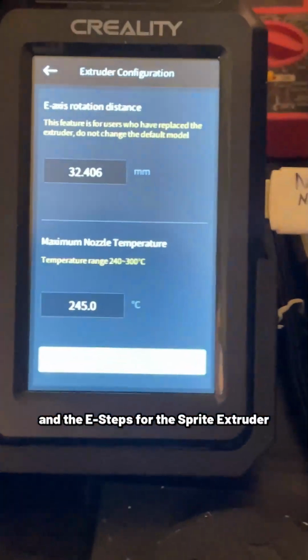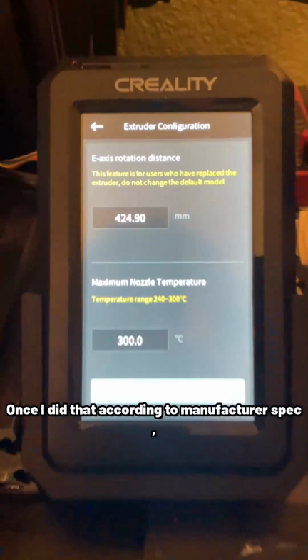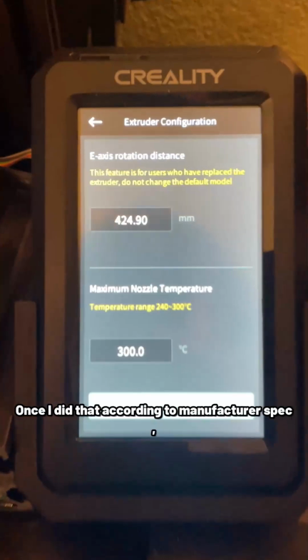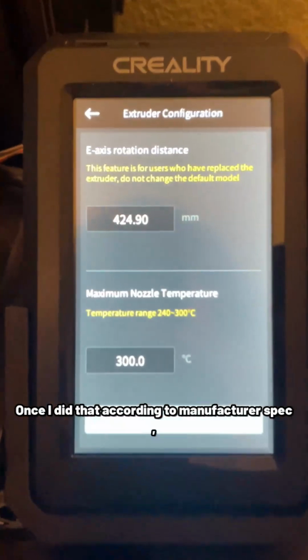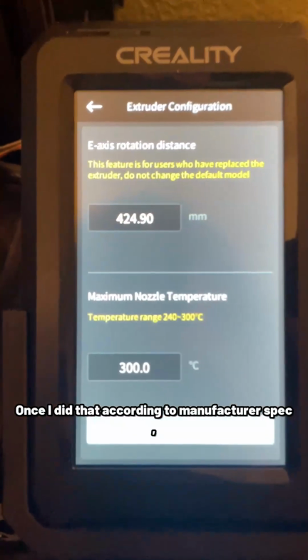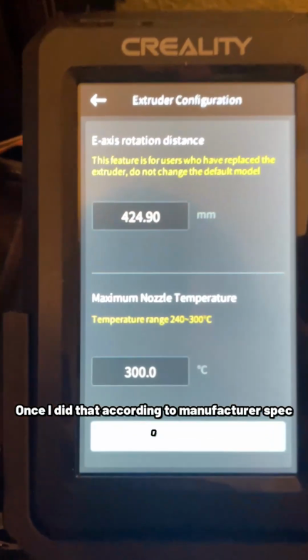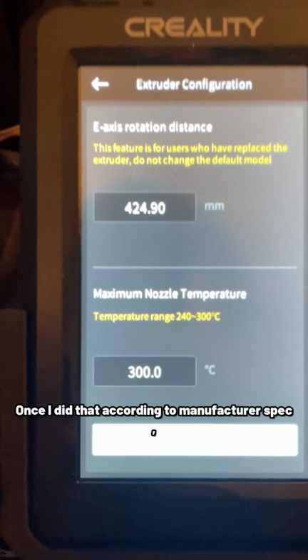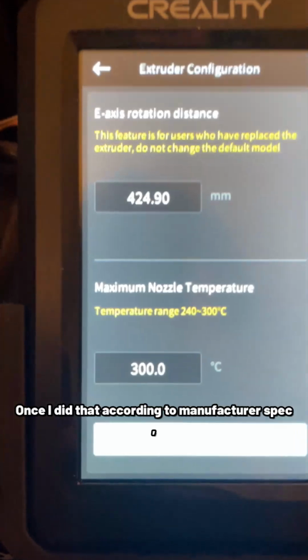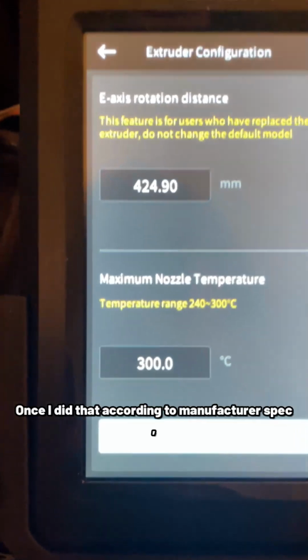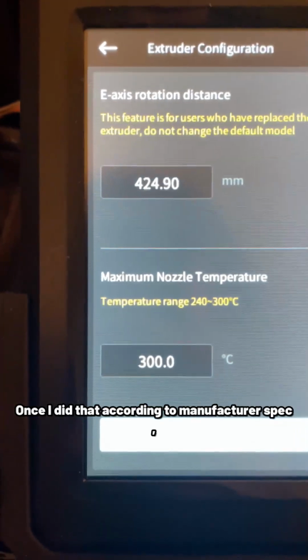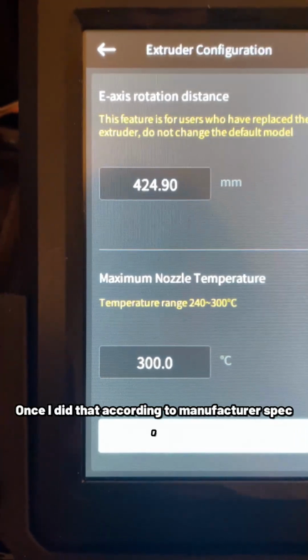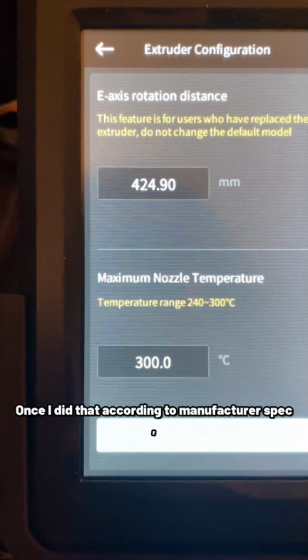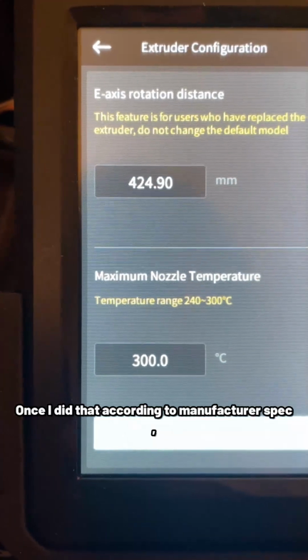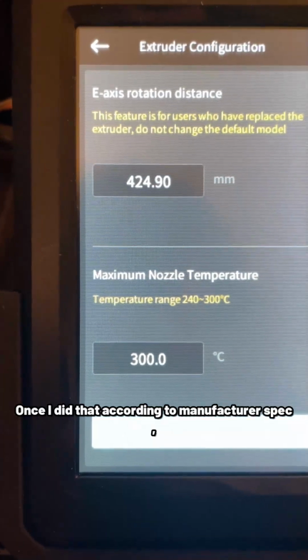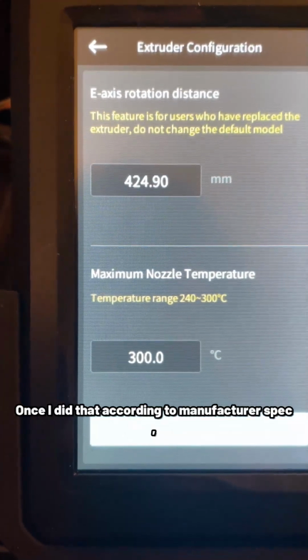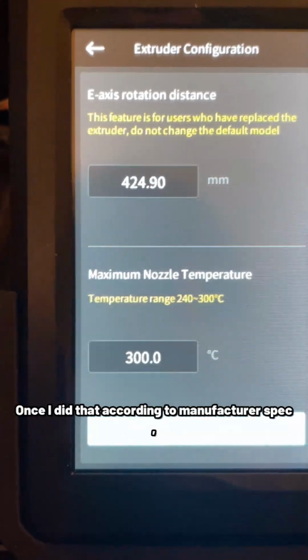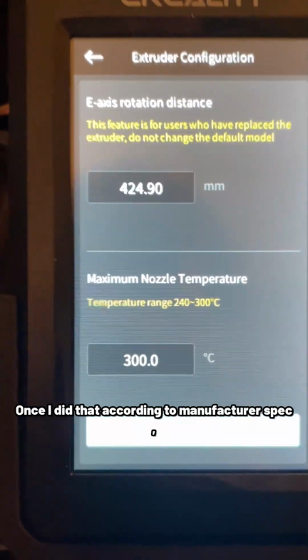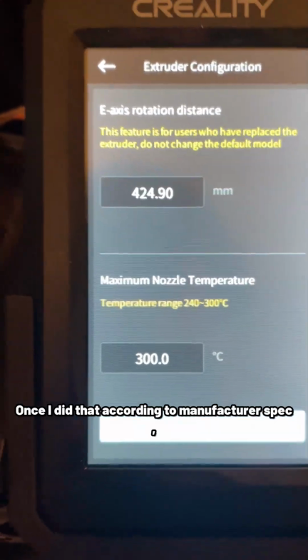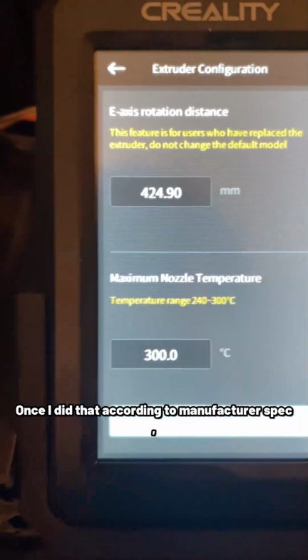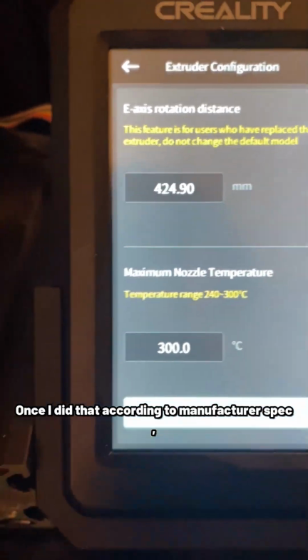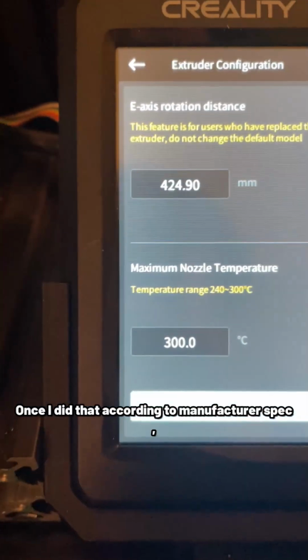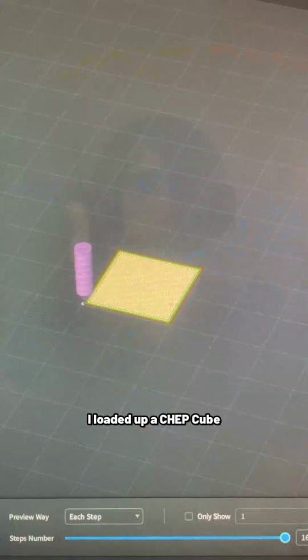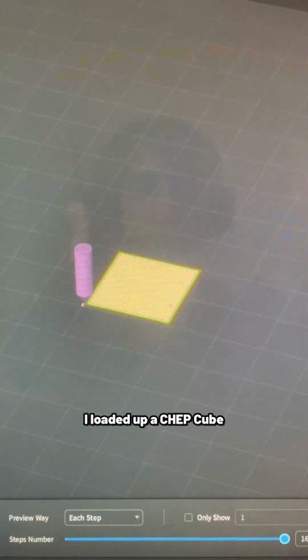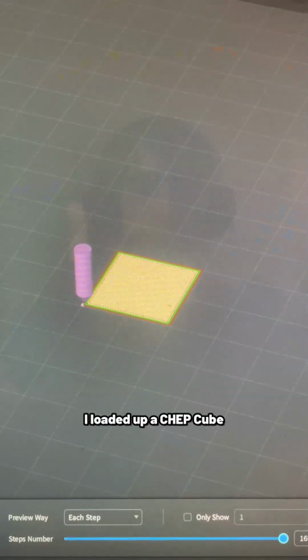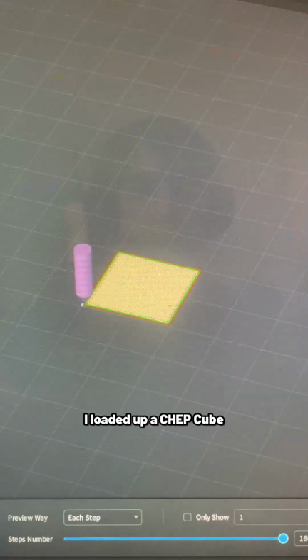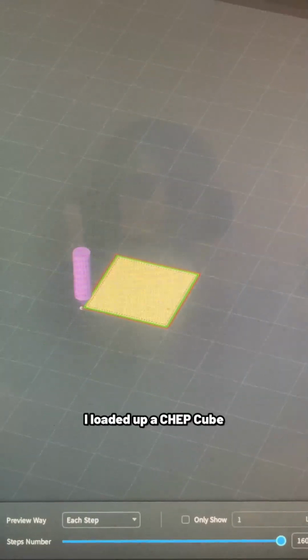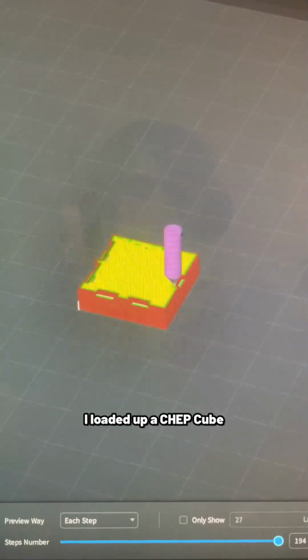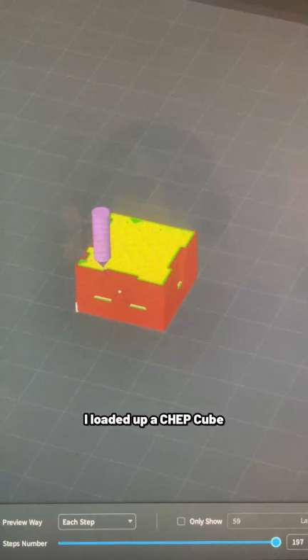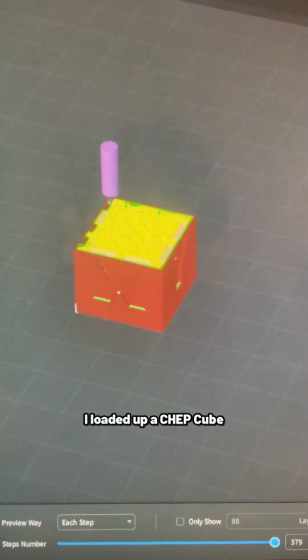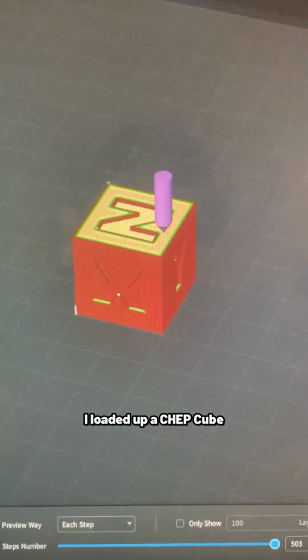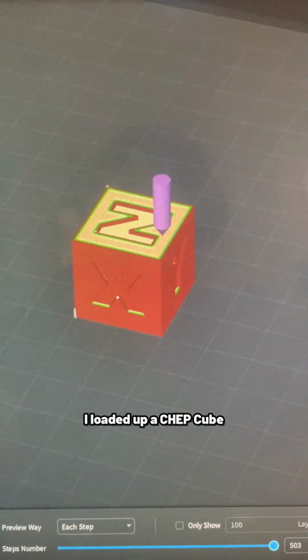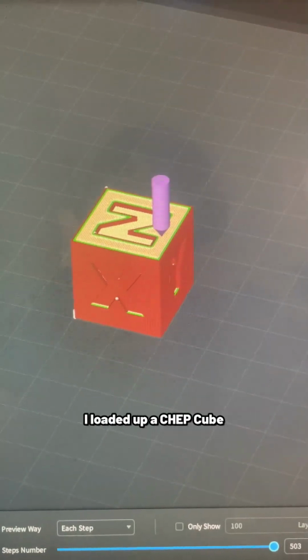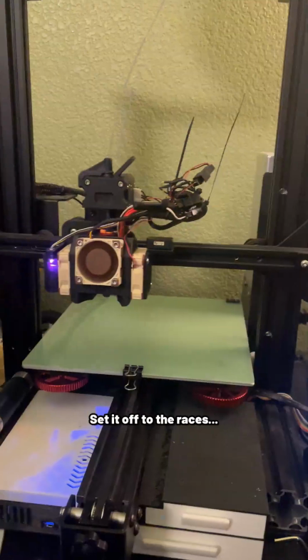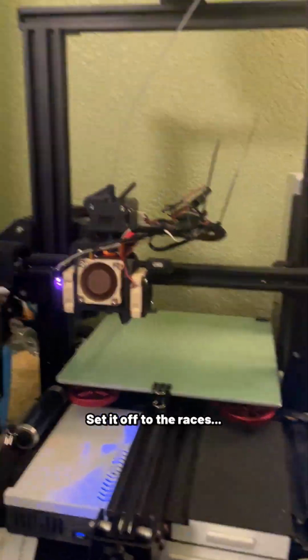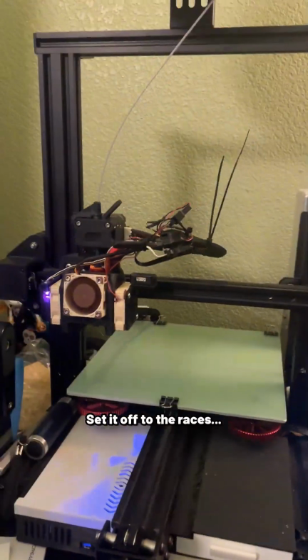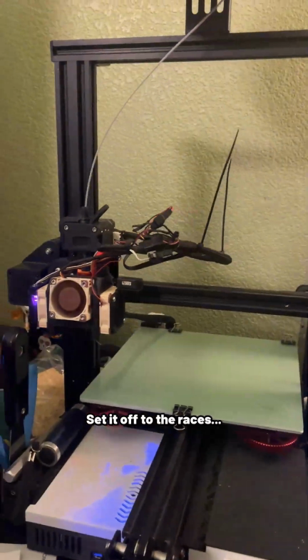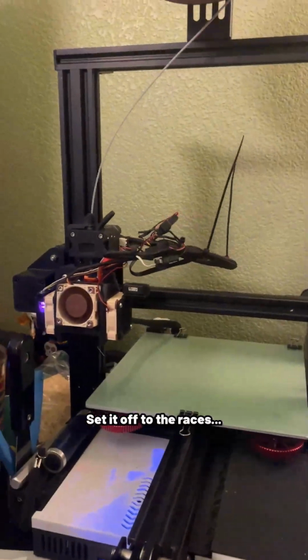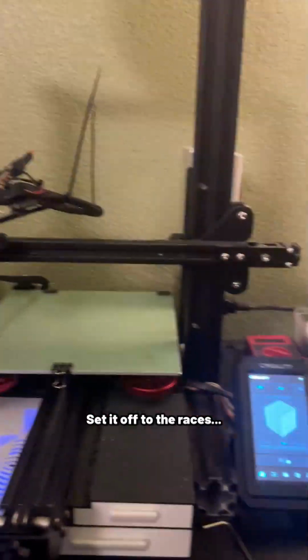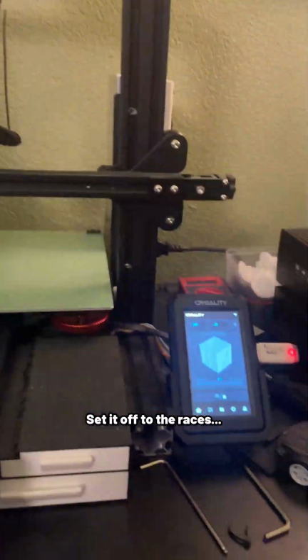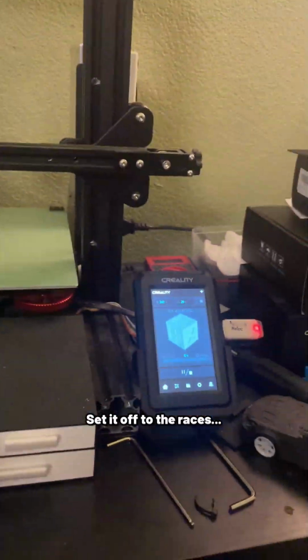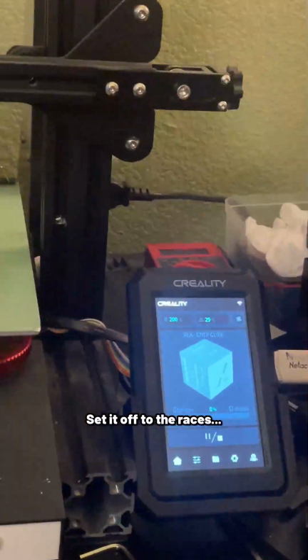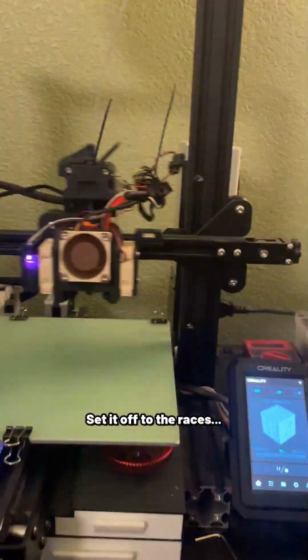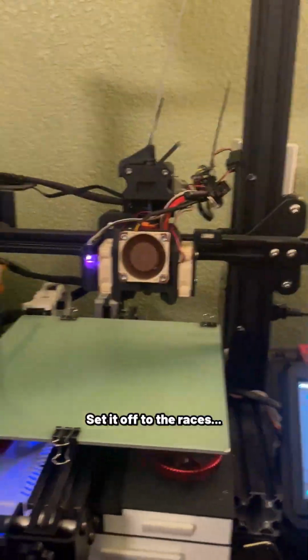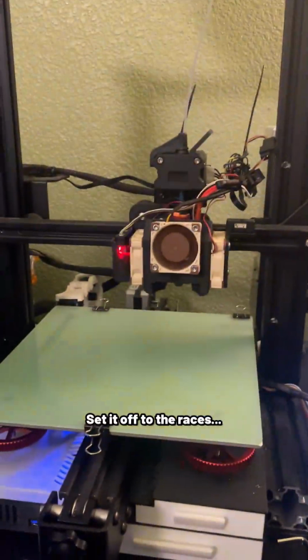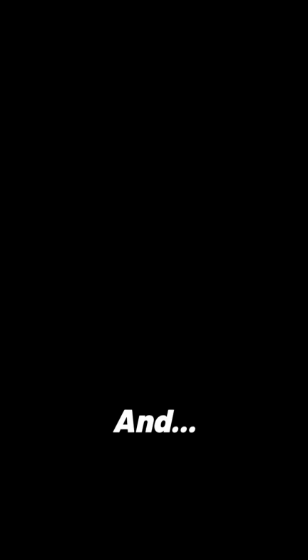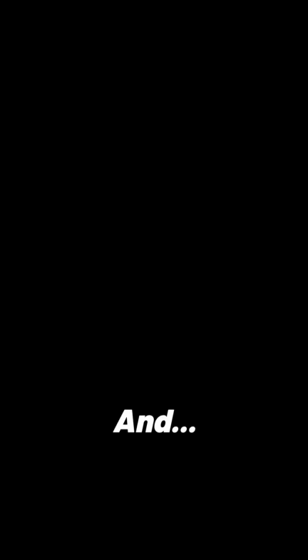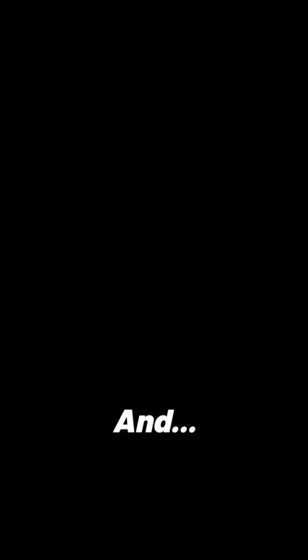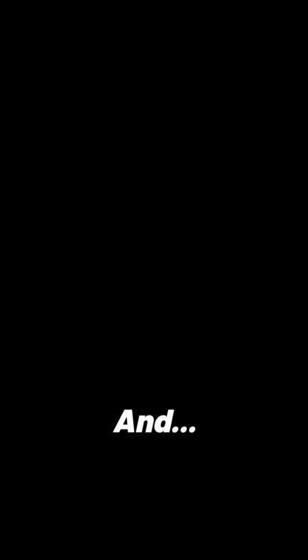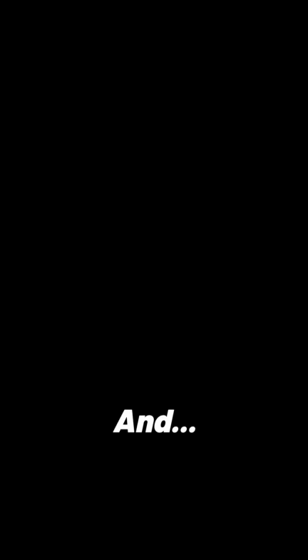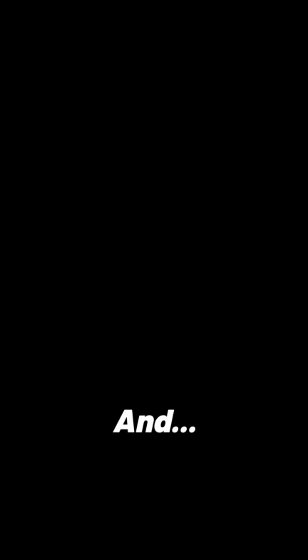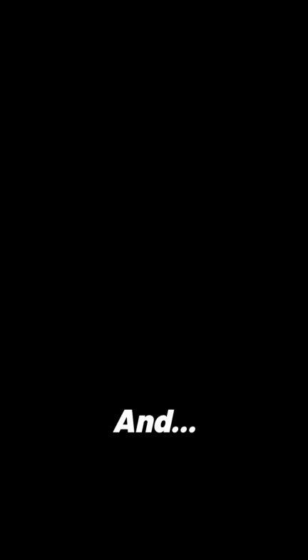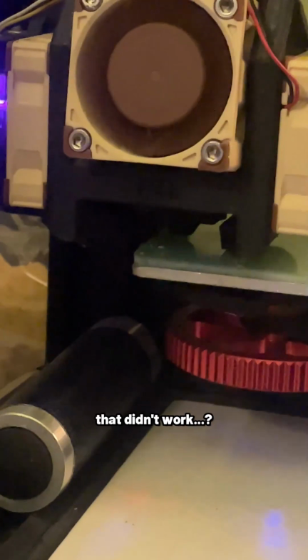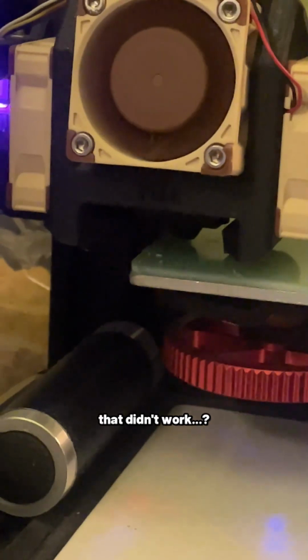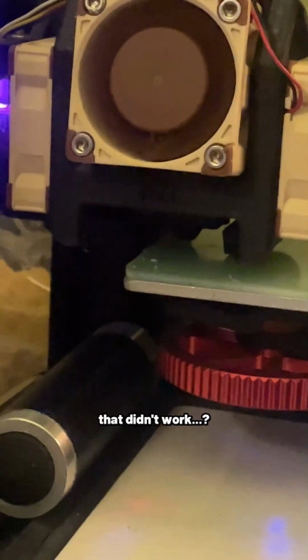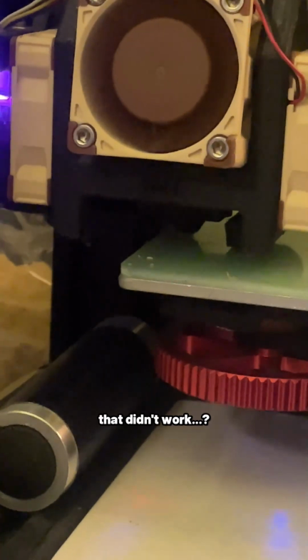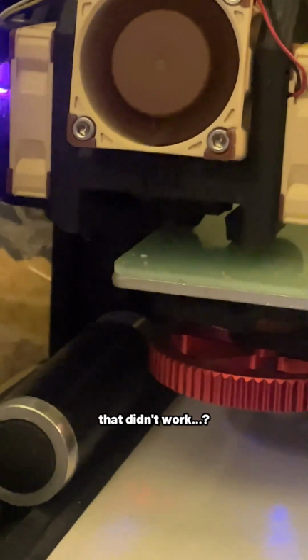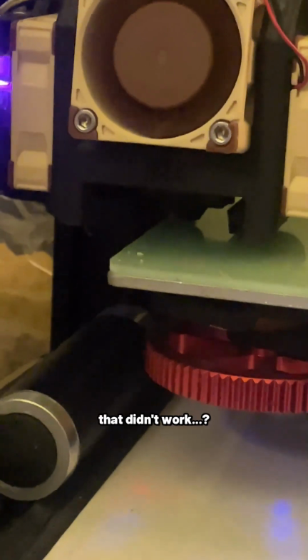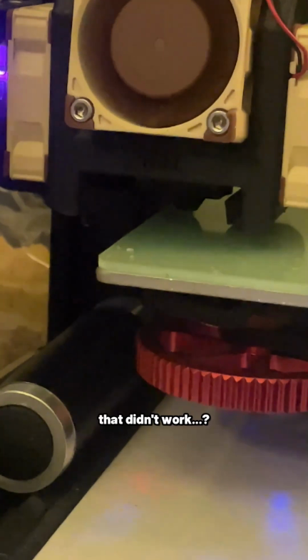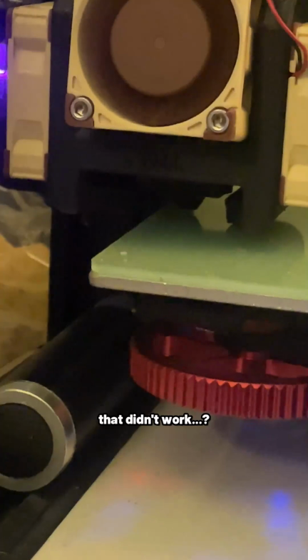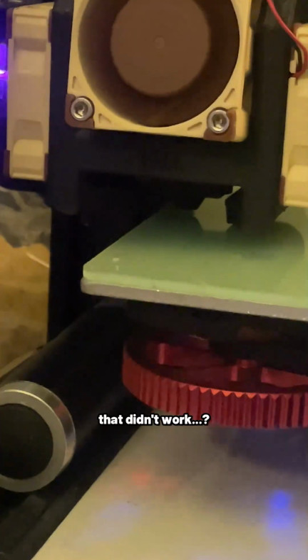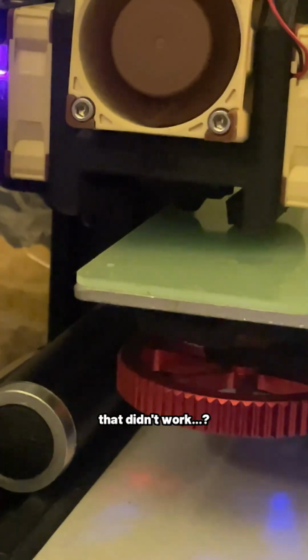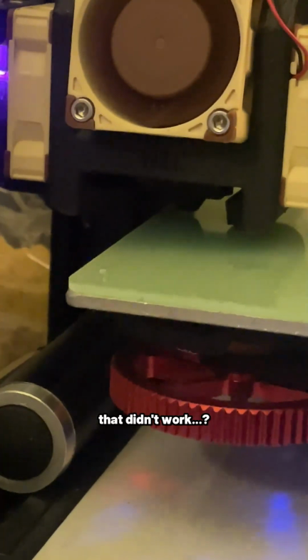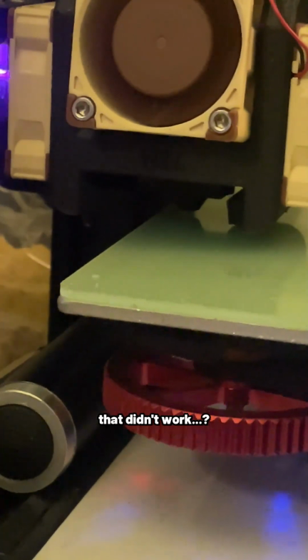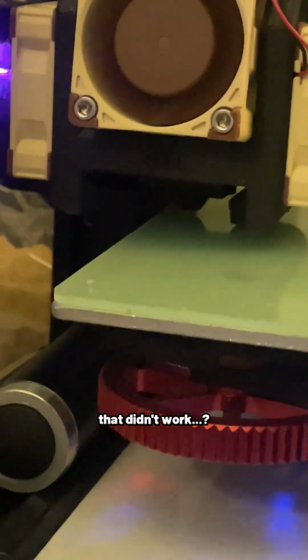Once I did that, according to the manufacturer's spec, I loaded a CHEPQ calibration cube, set it off to the races — and that didn't work.